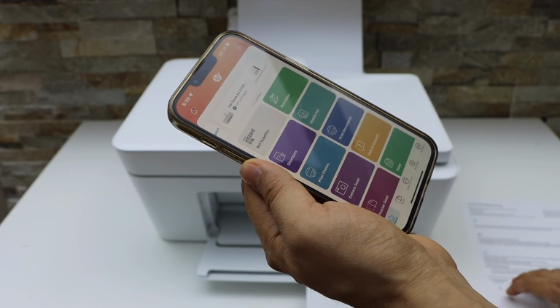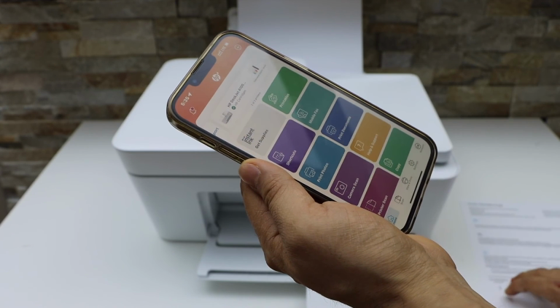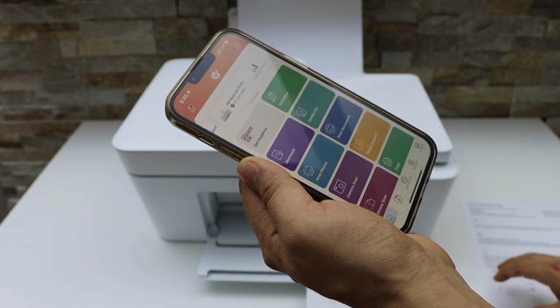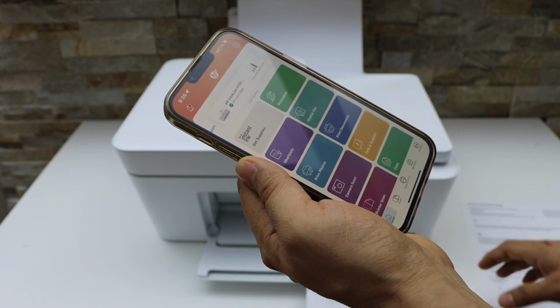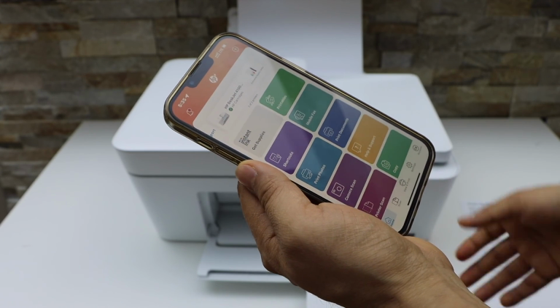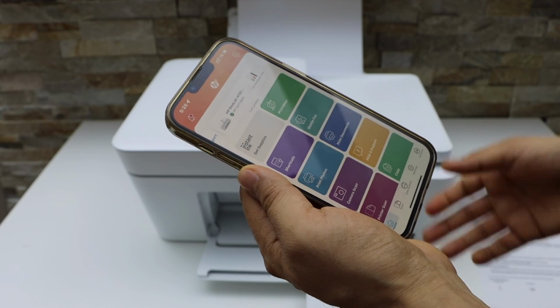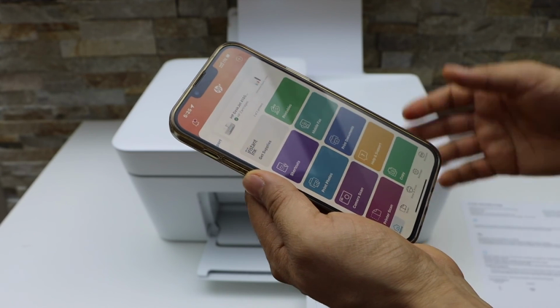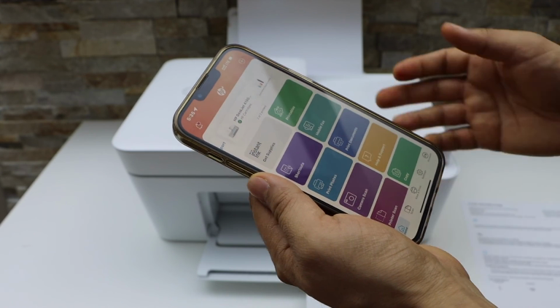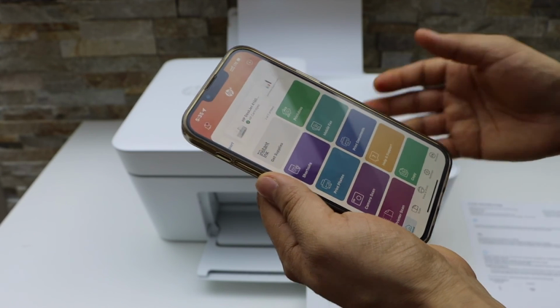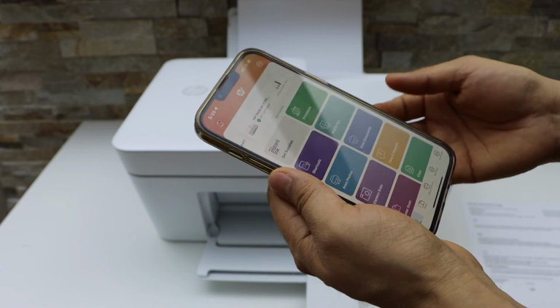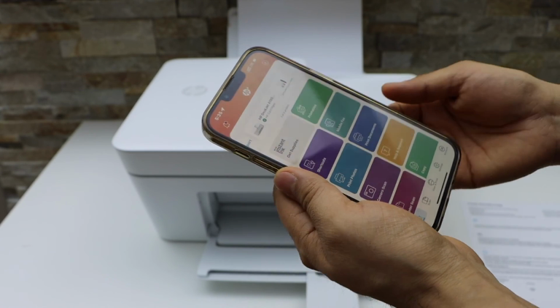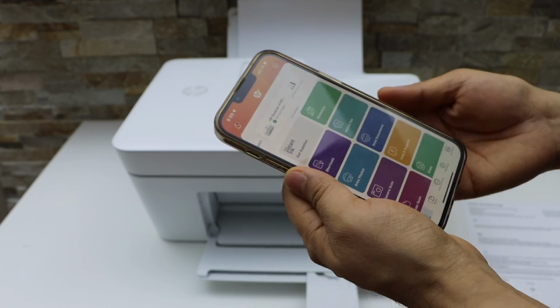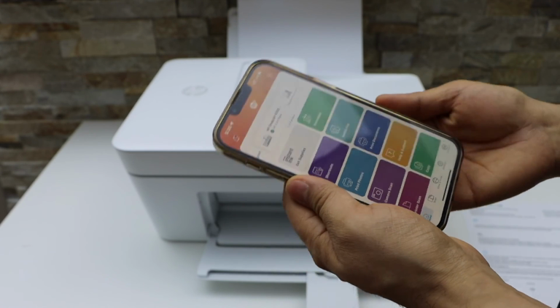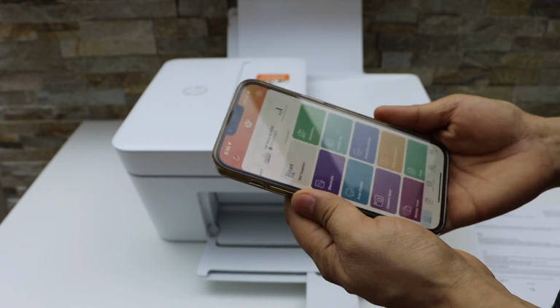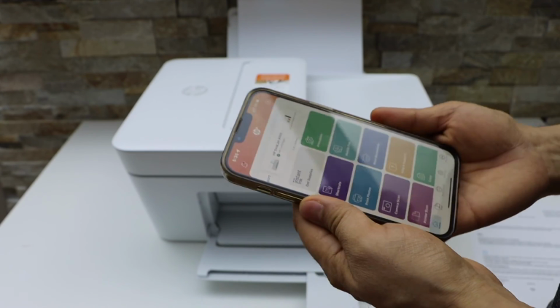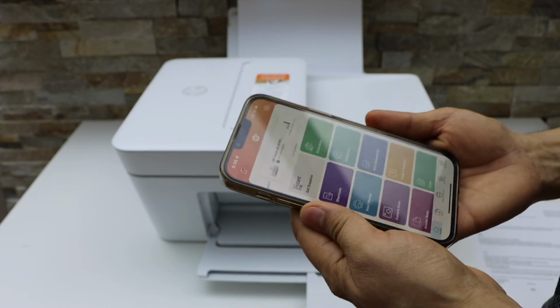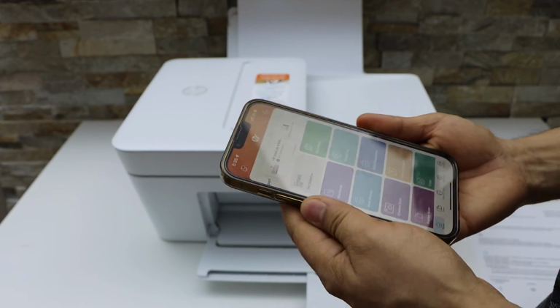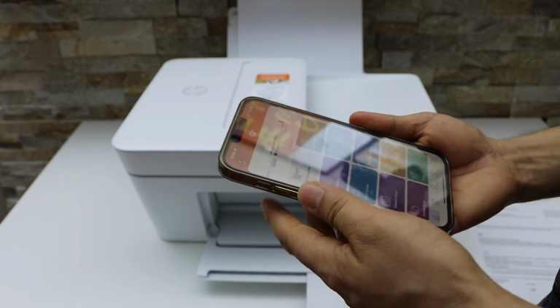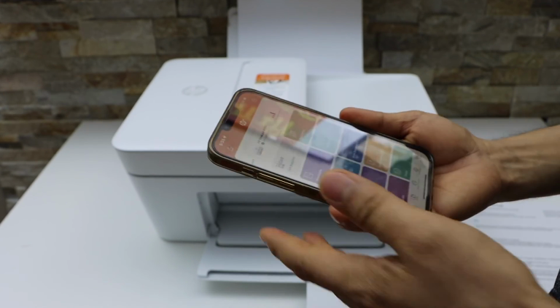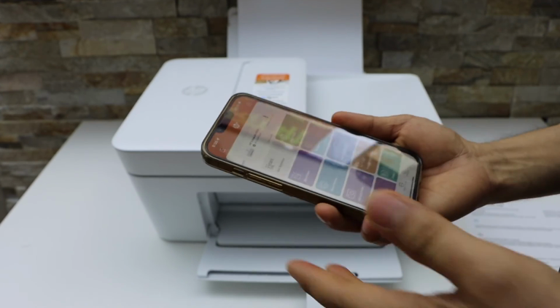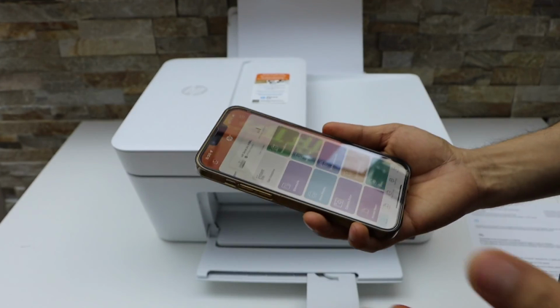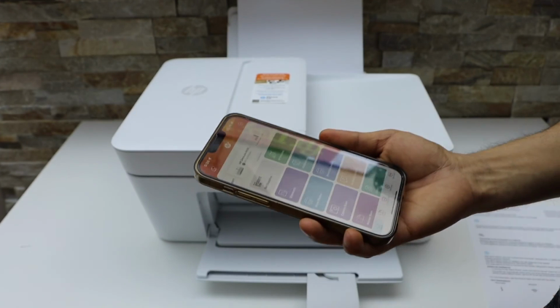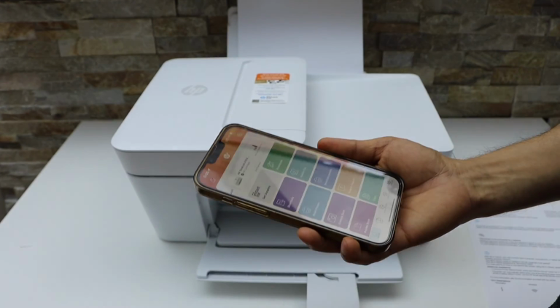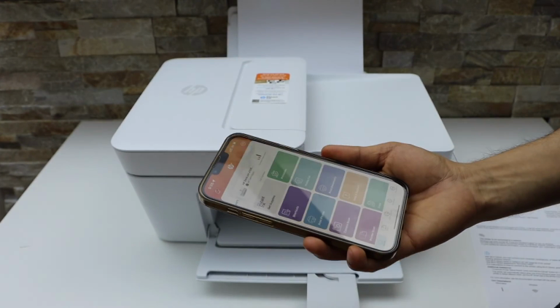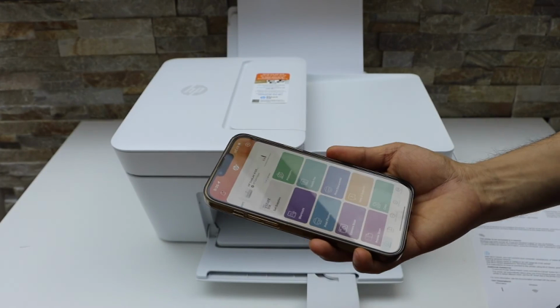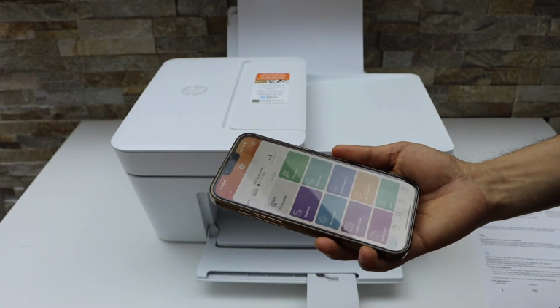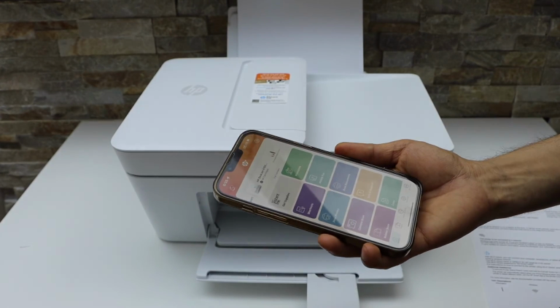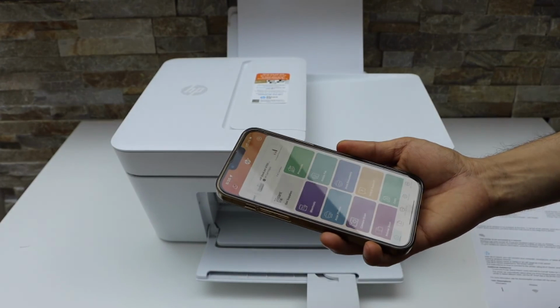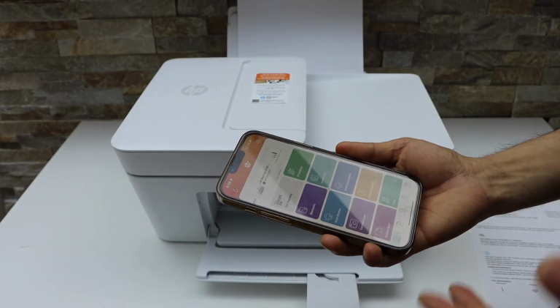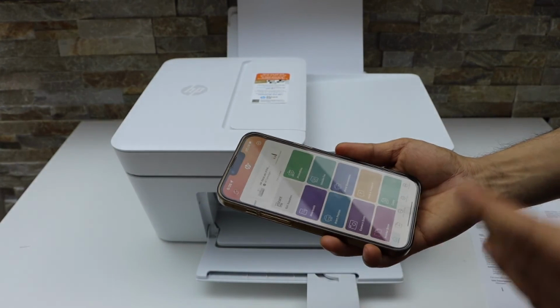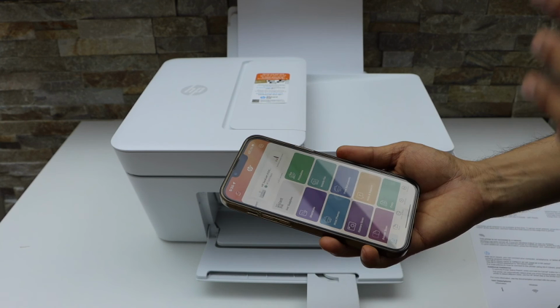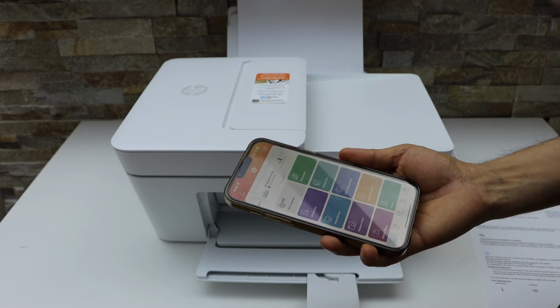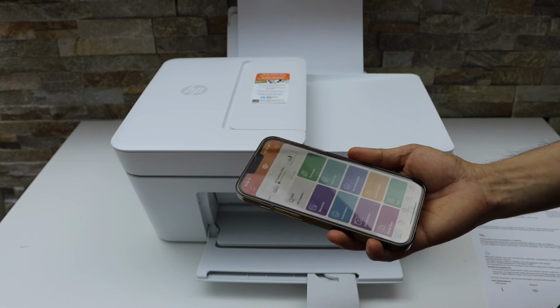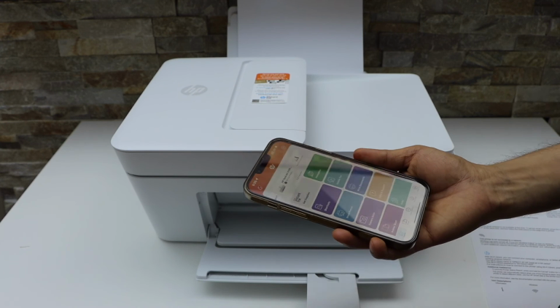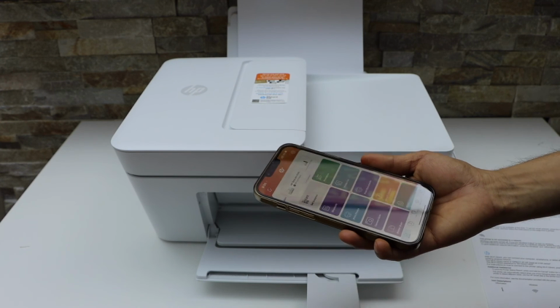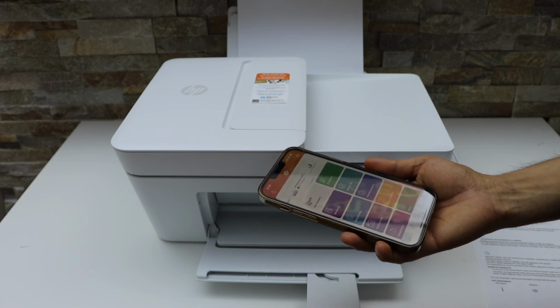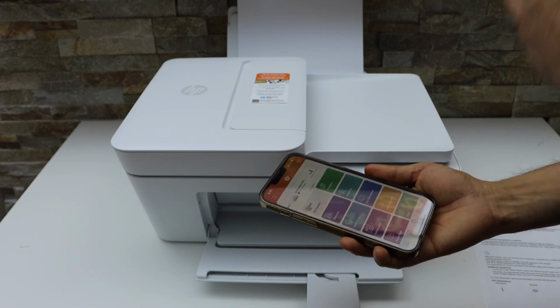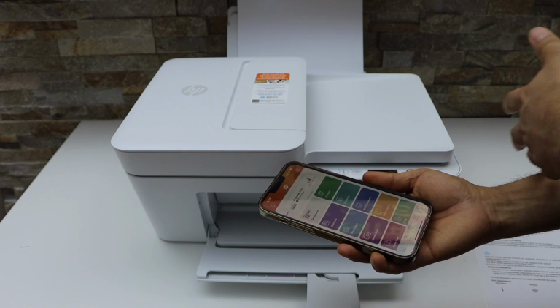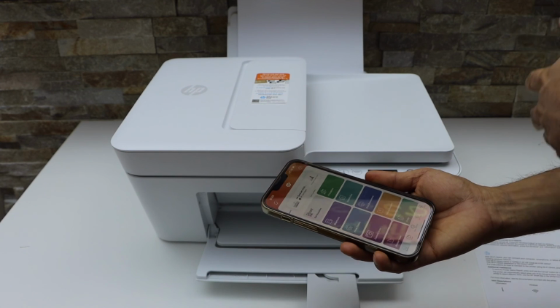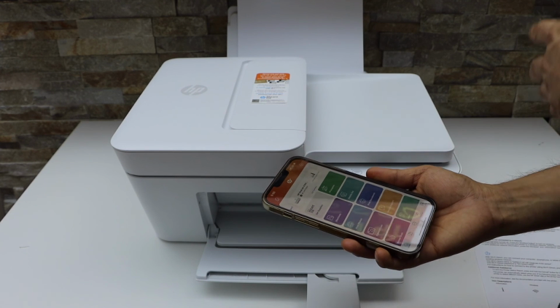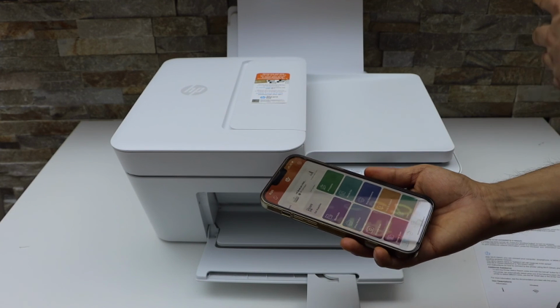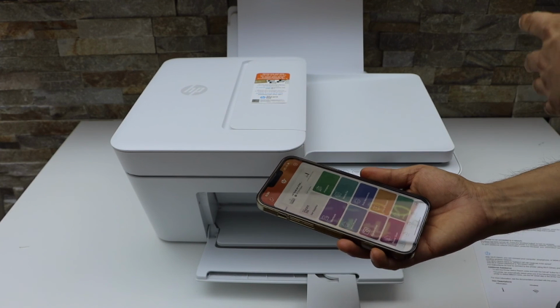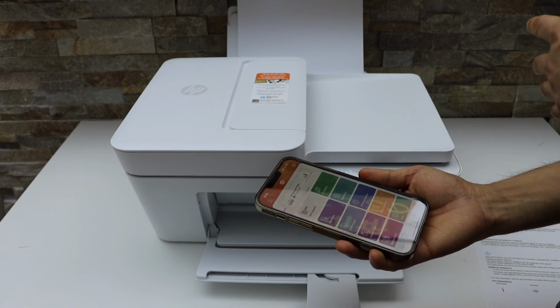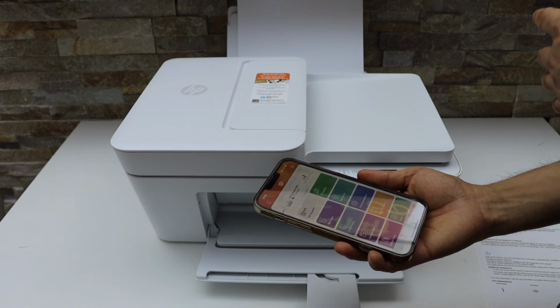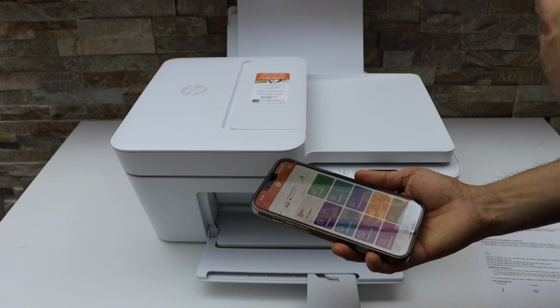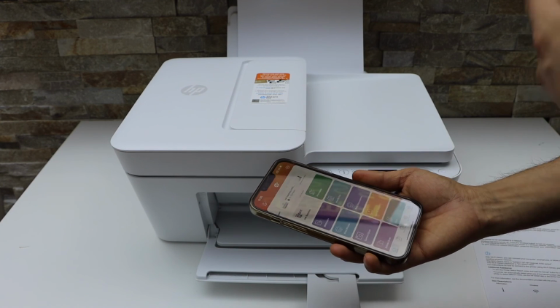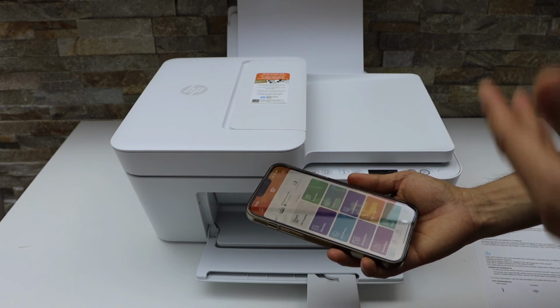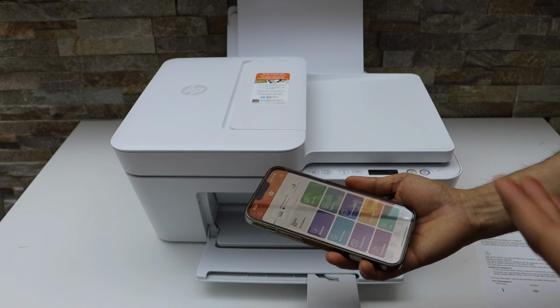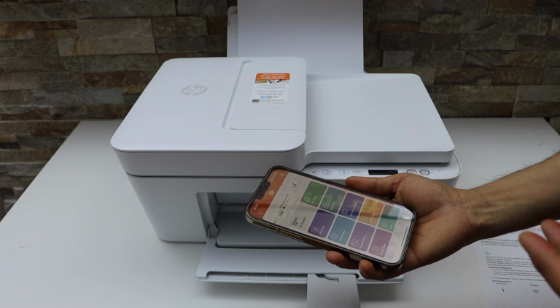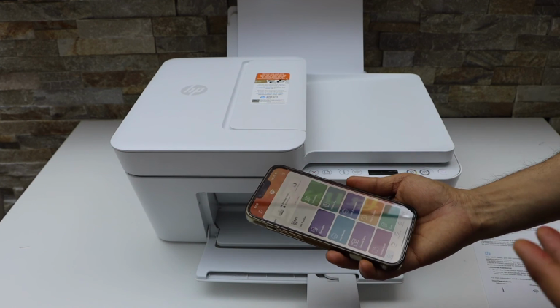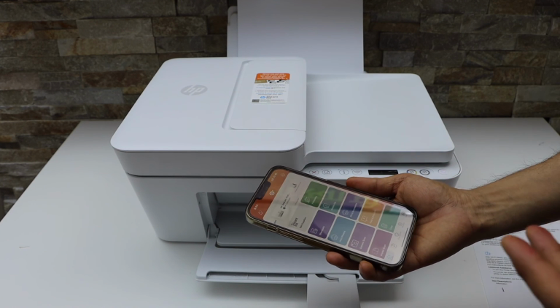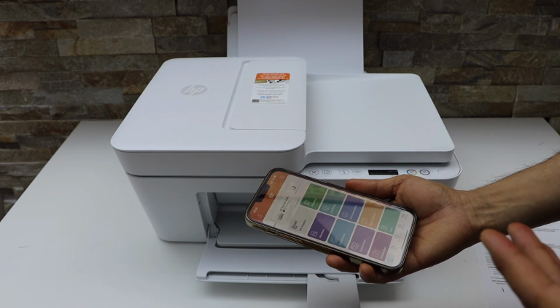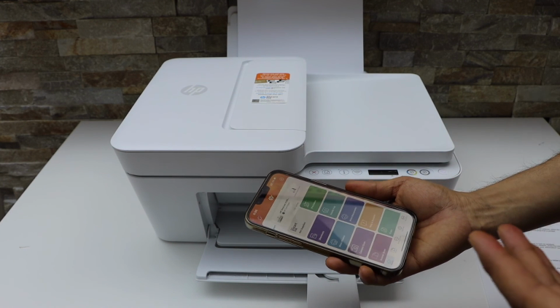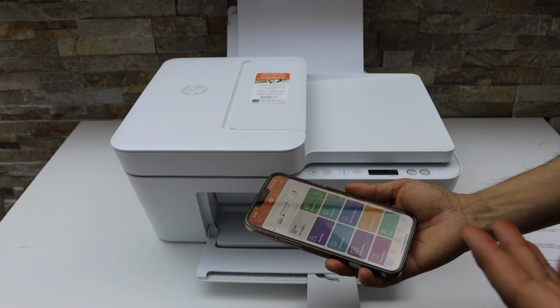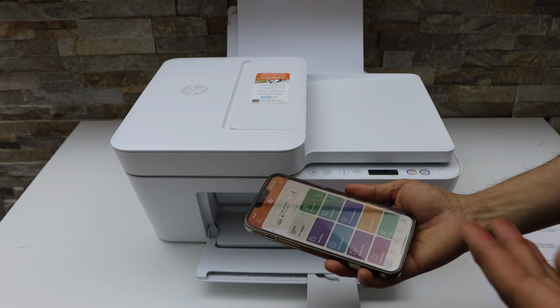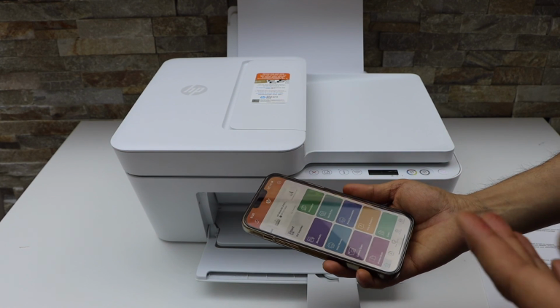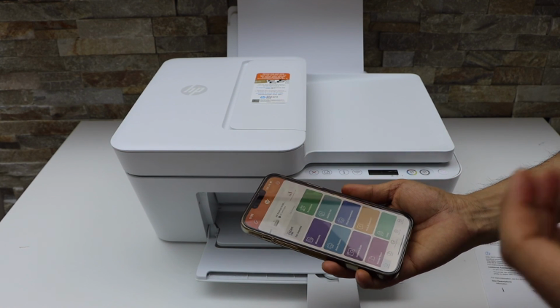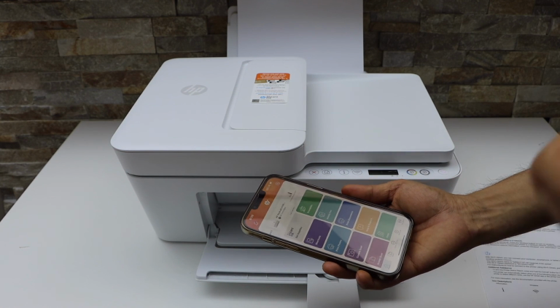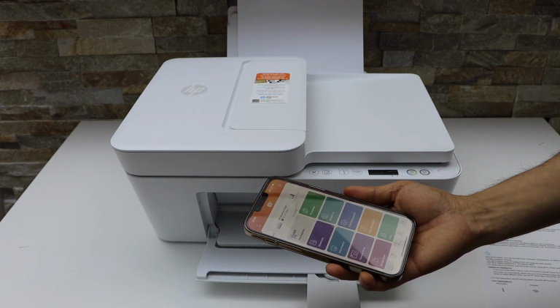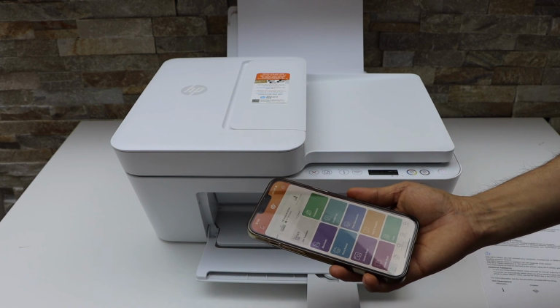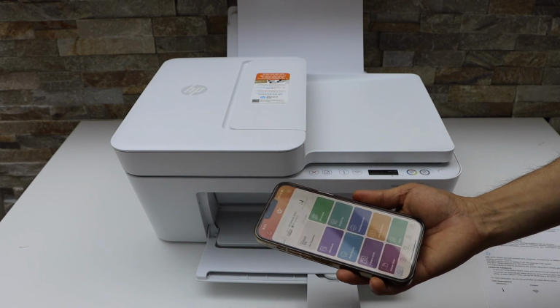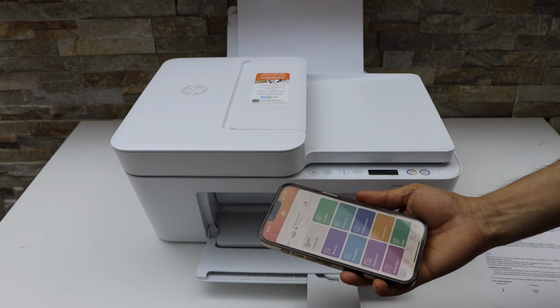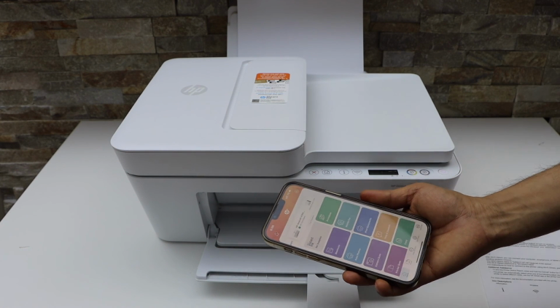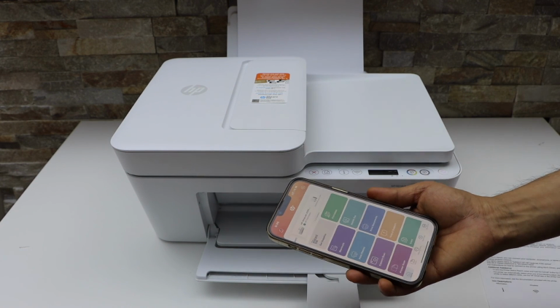This is how you do the Wi-Fi Direct setup using the internal Wi-Fi of the printer. Thanks for watching.